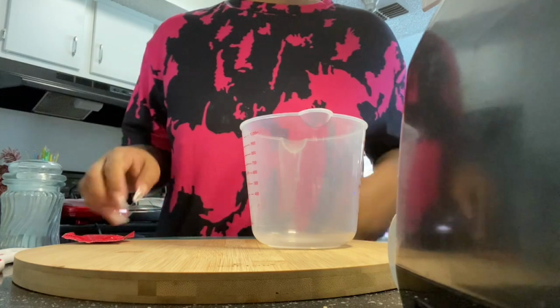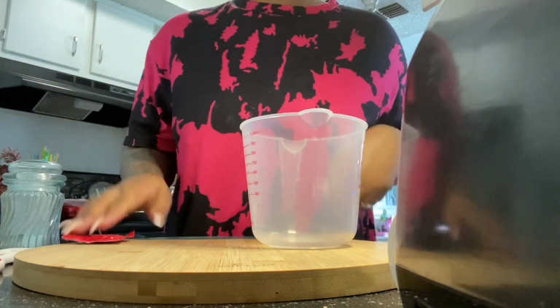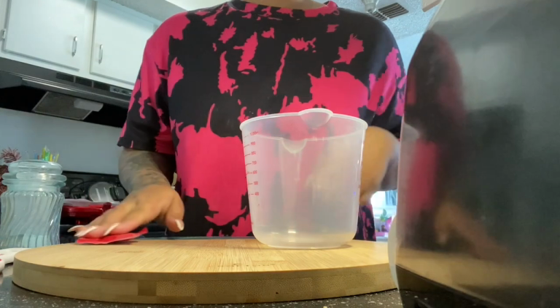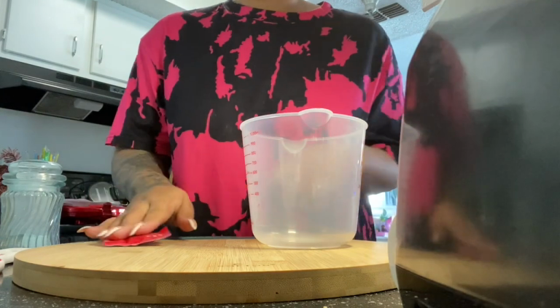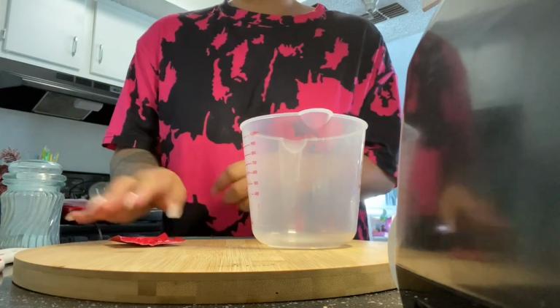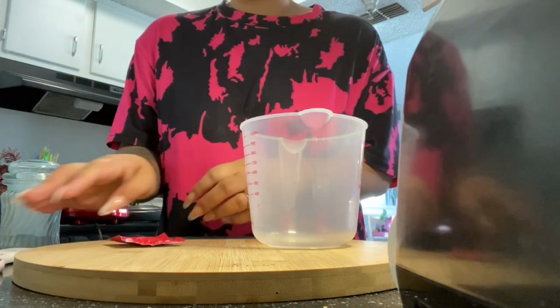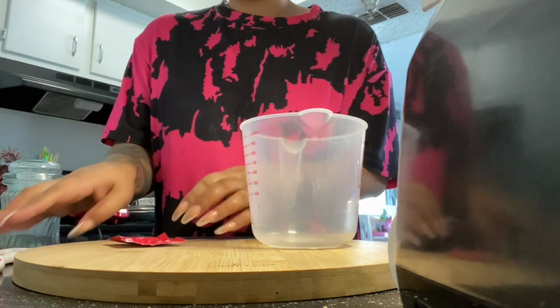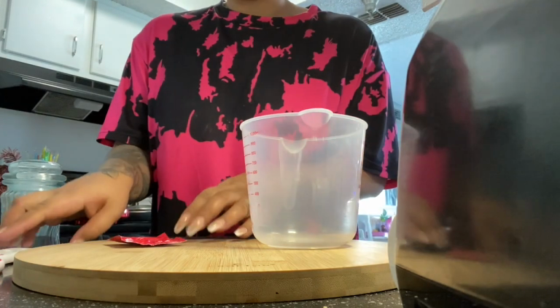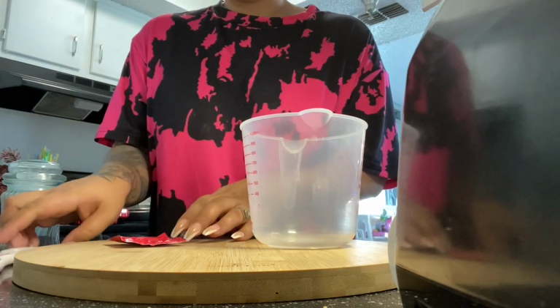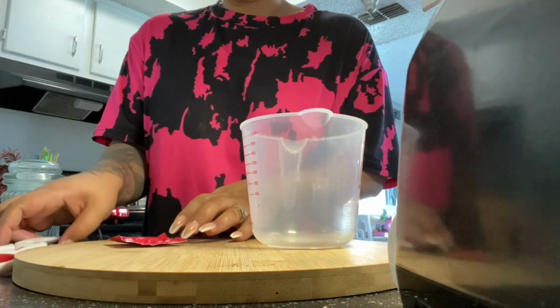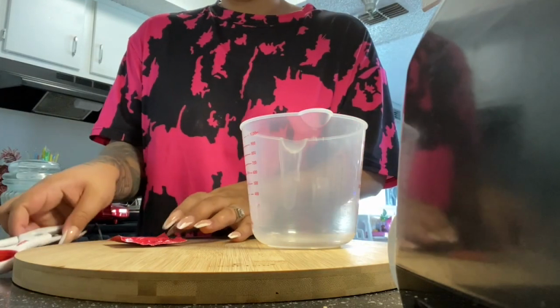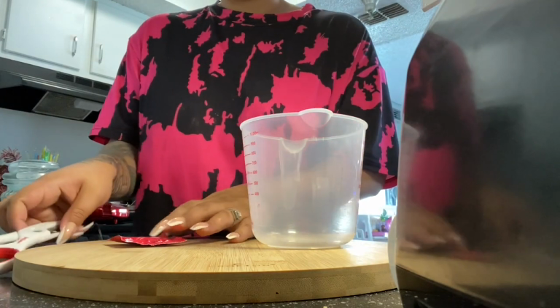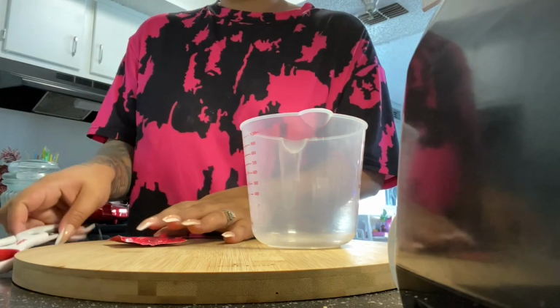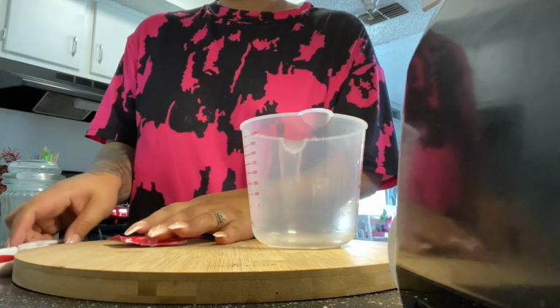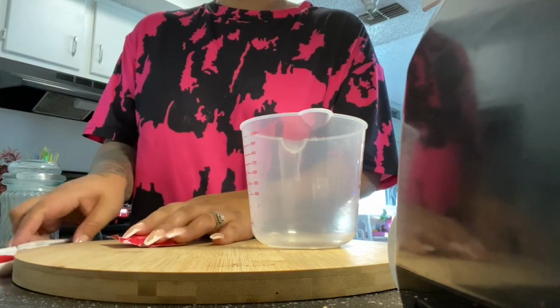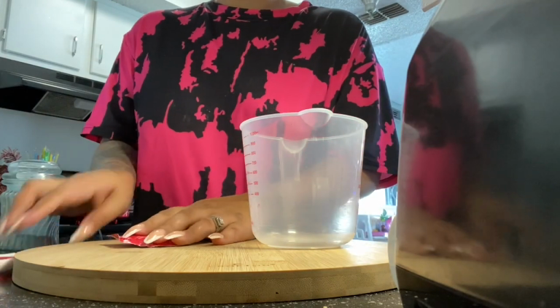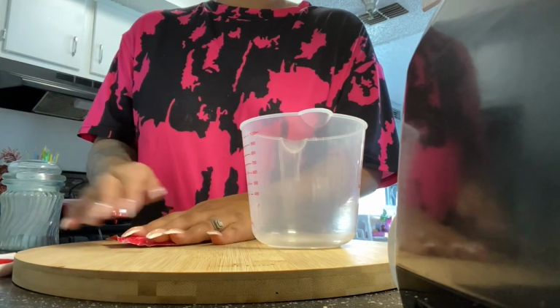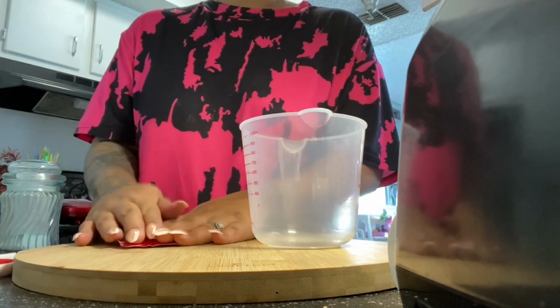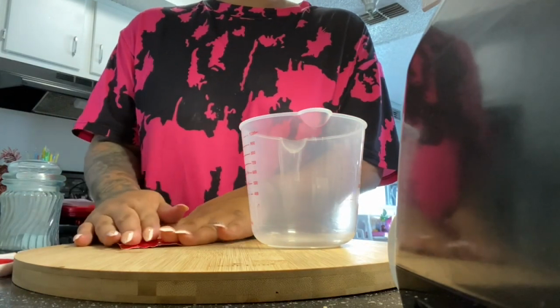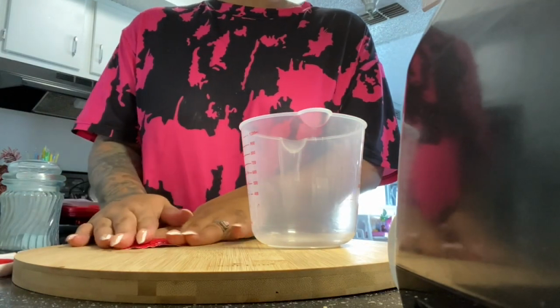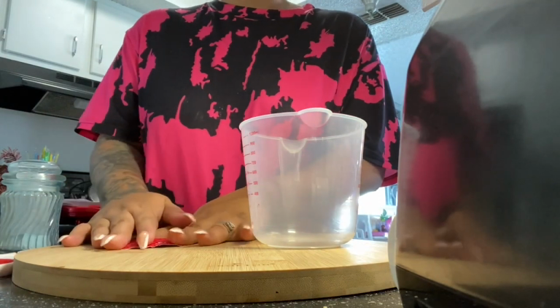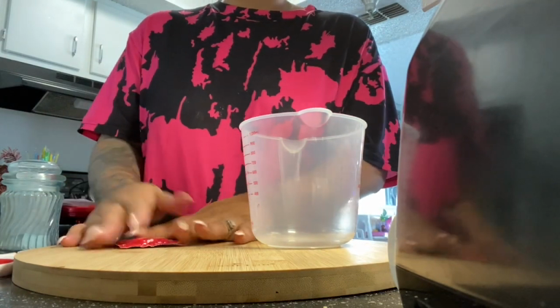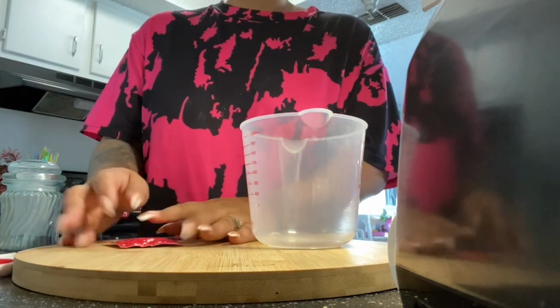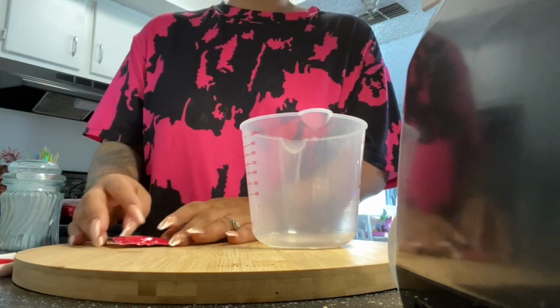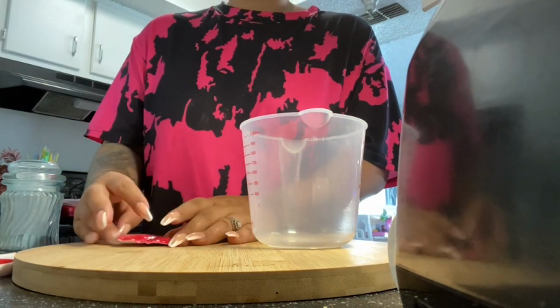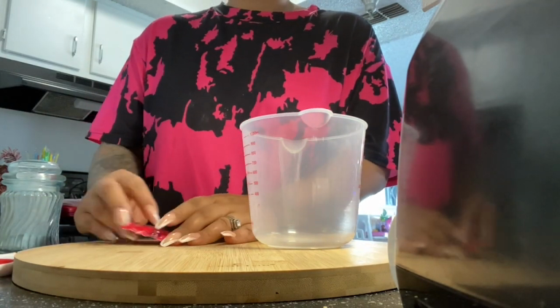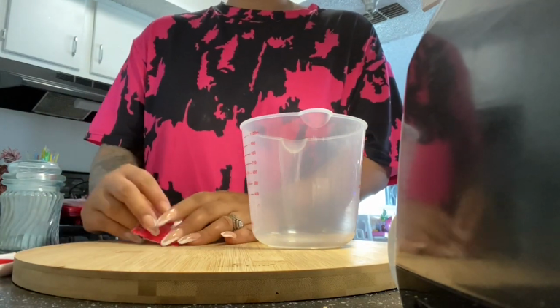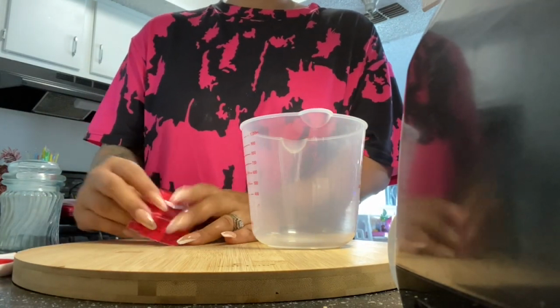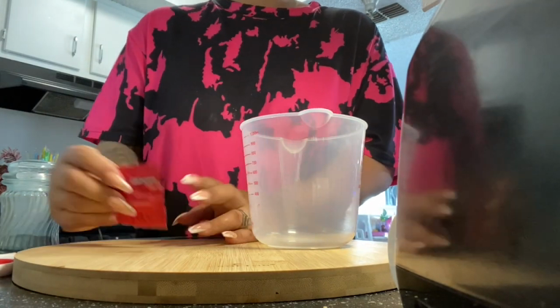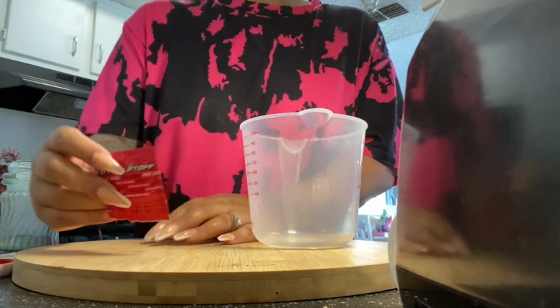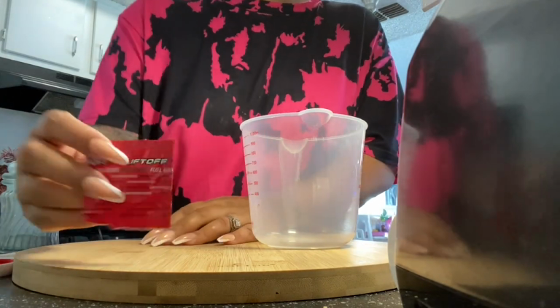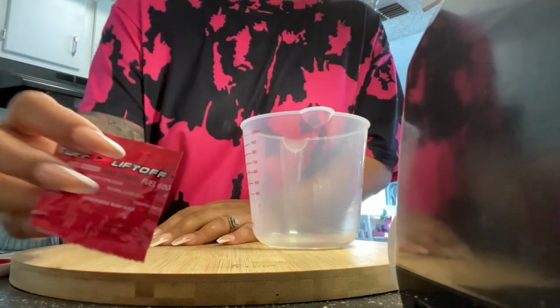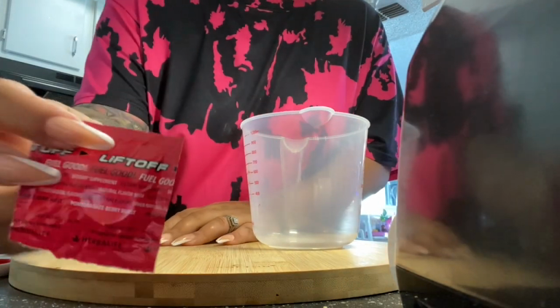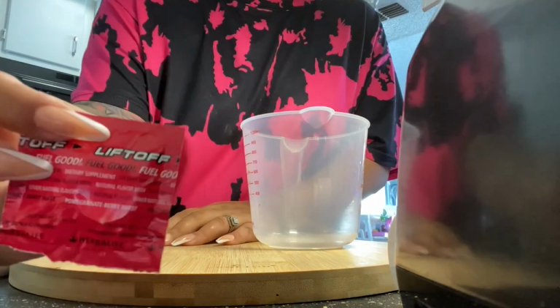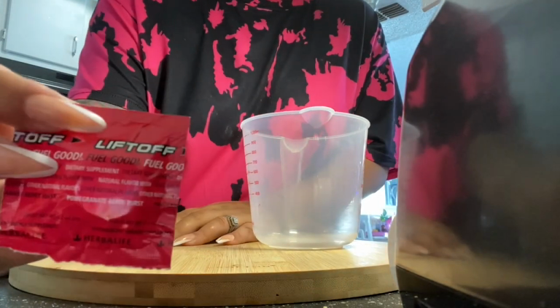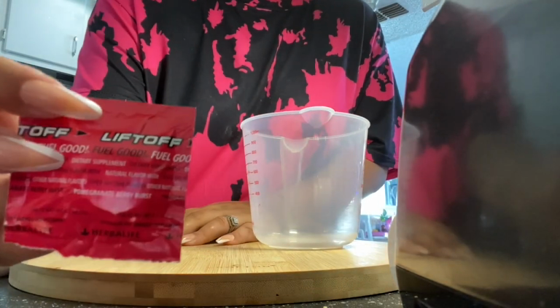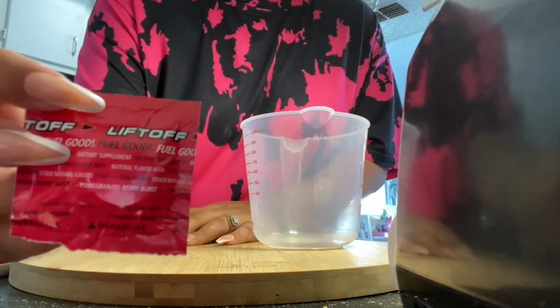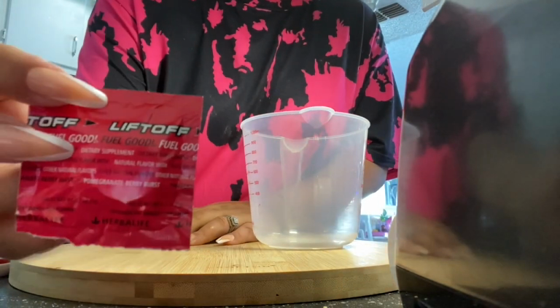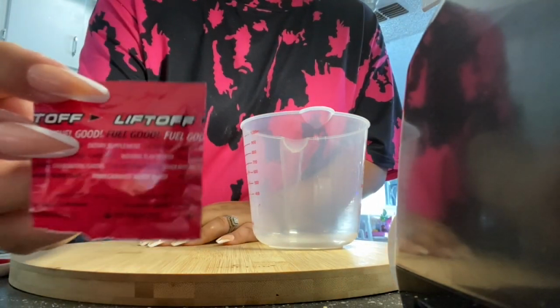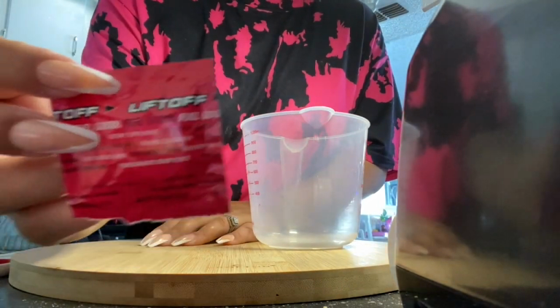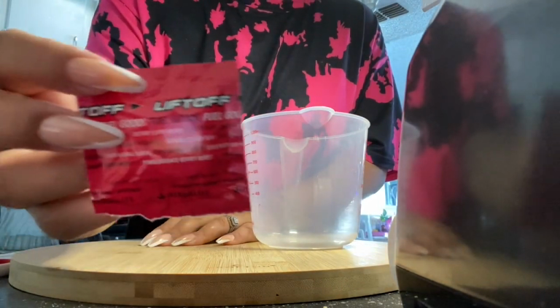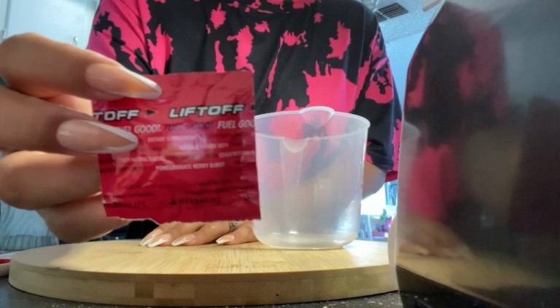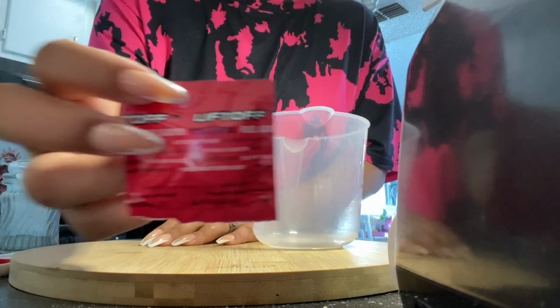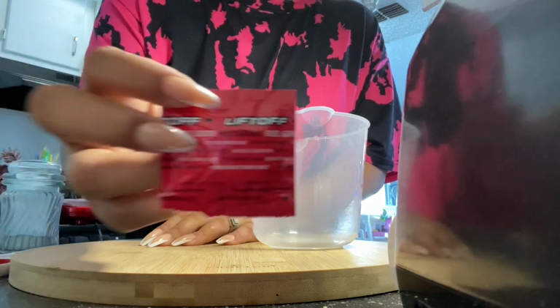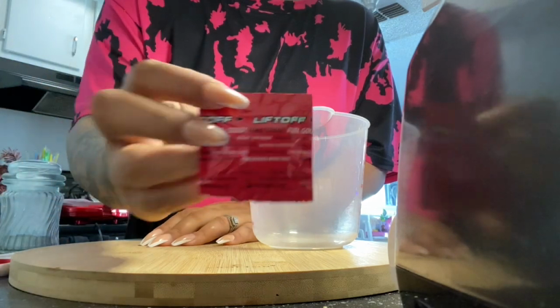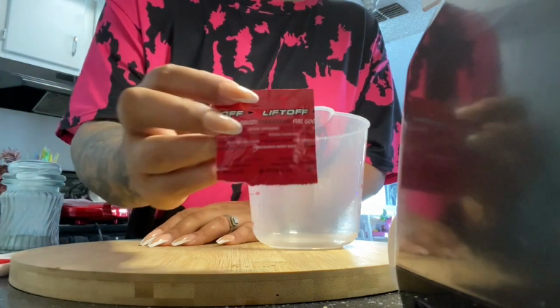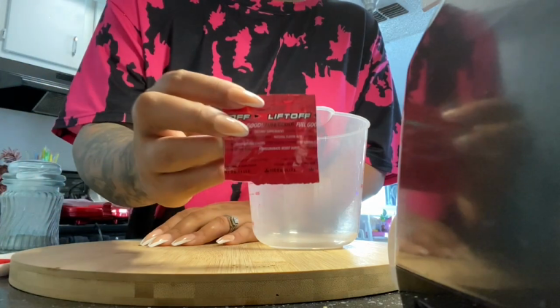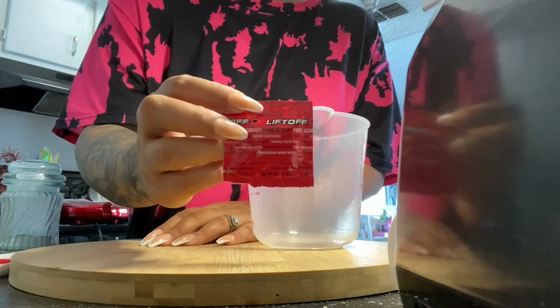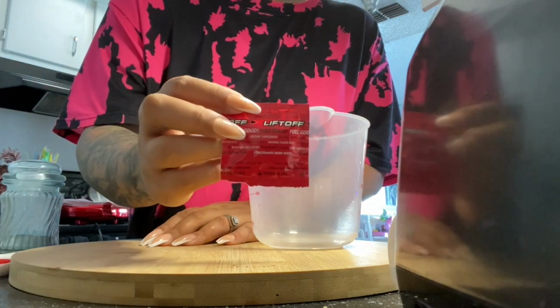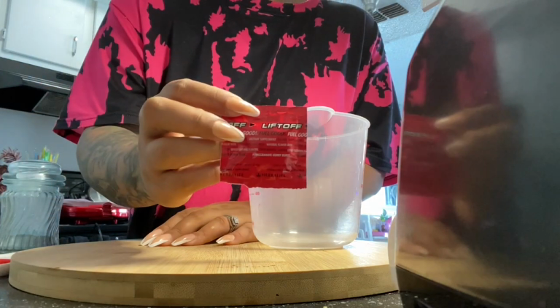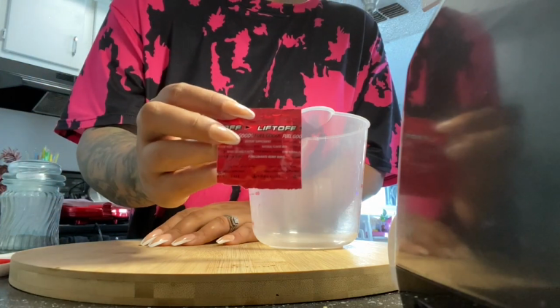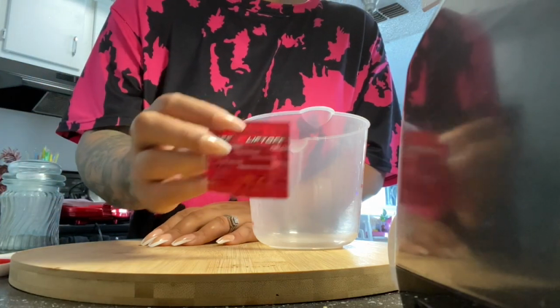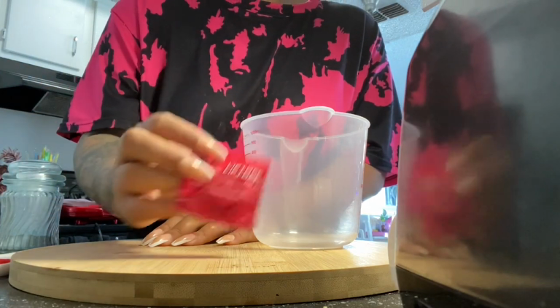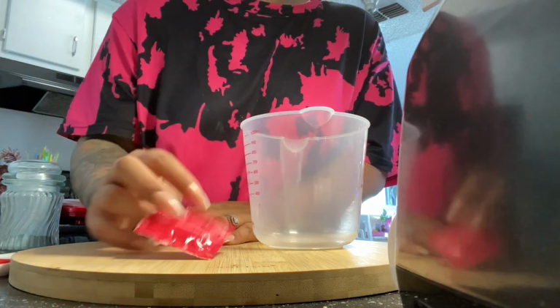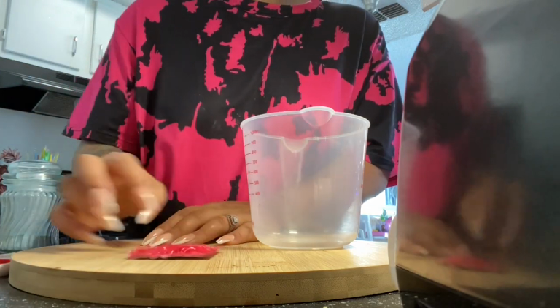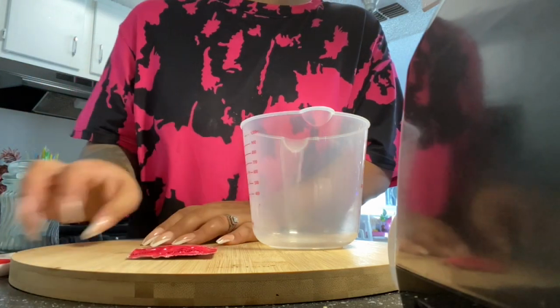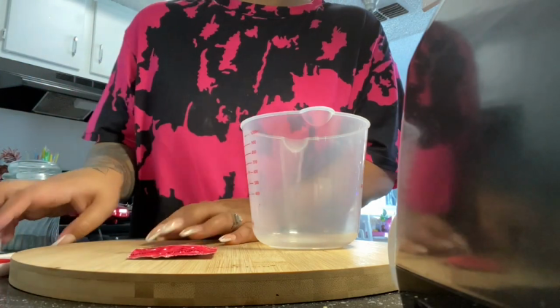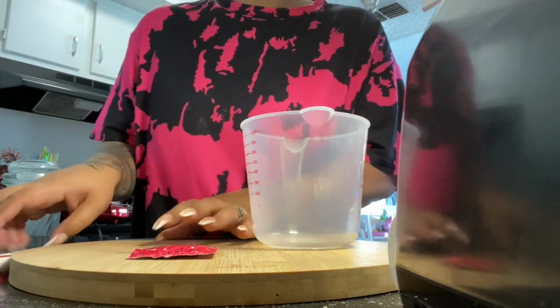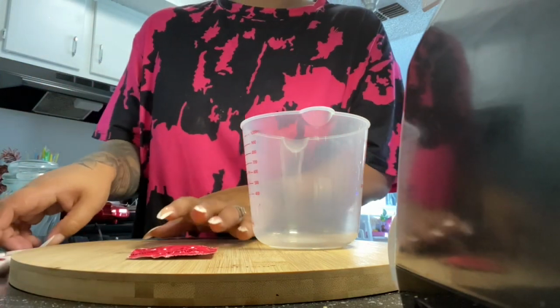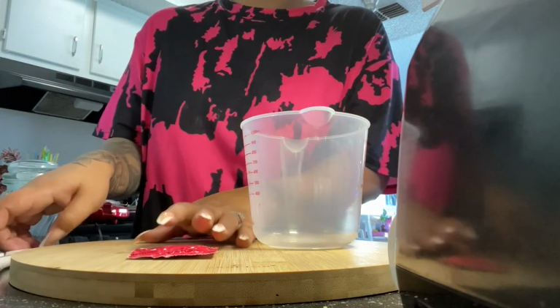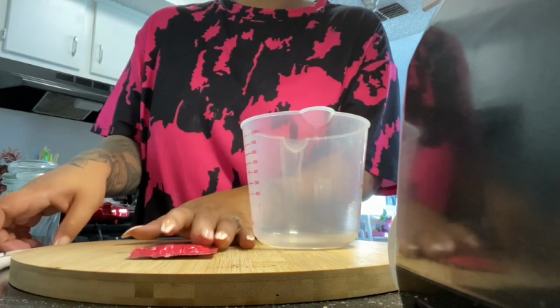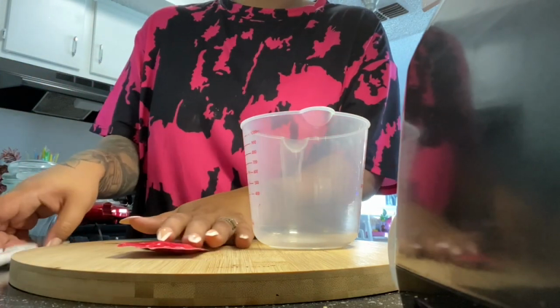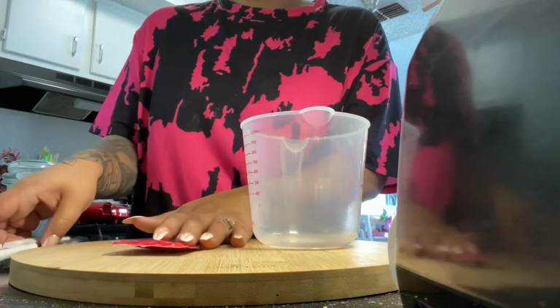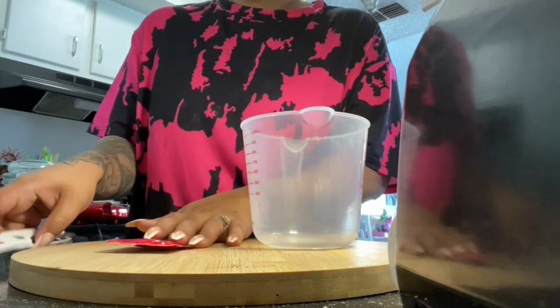Hey guys, welcome back to my channel. Today we are doing two loaded teas using pomegranate liftoff and we're going to start with Purple Rain.